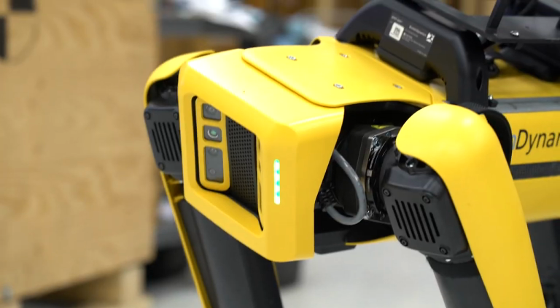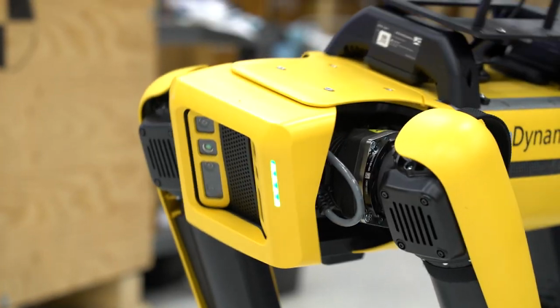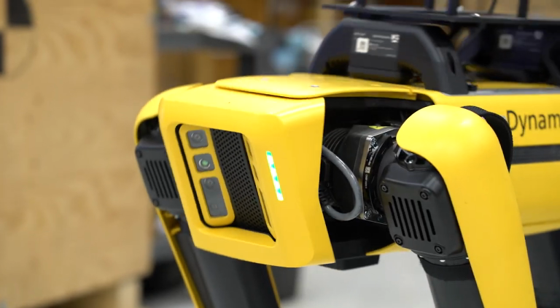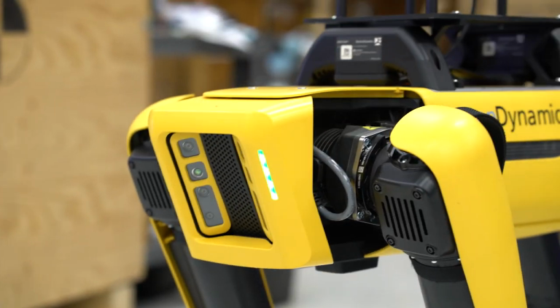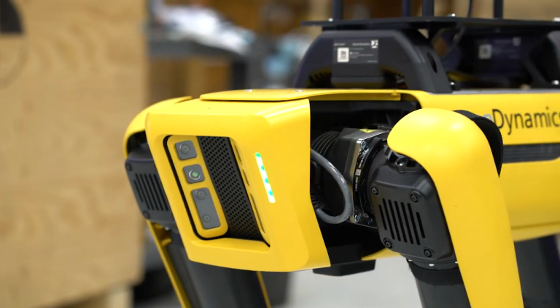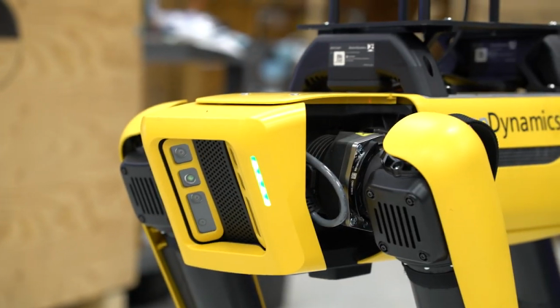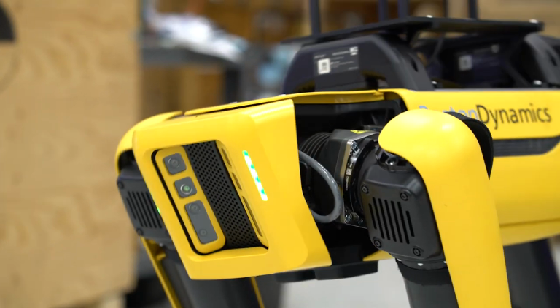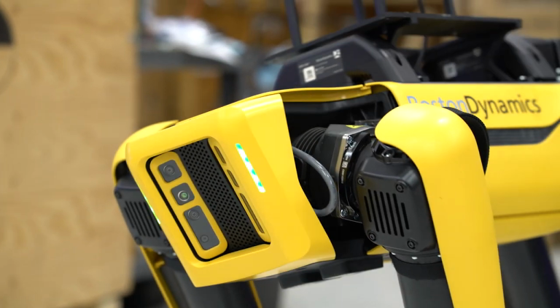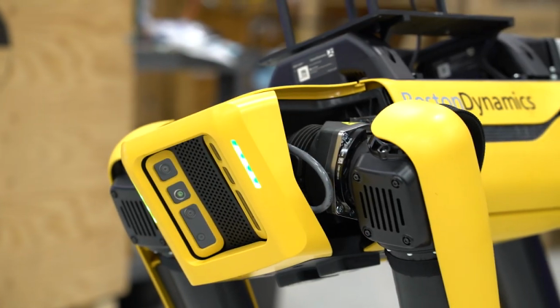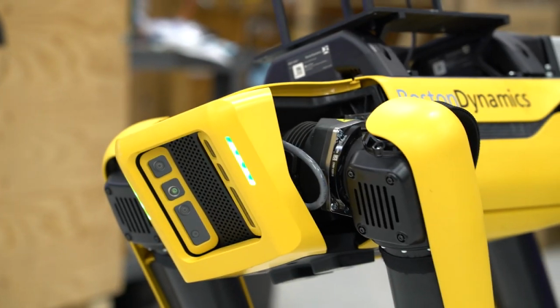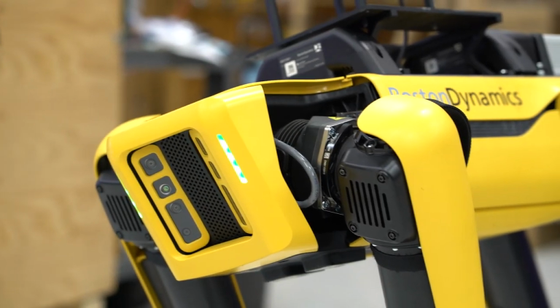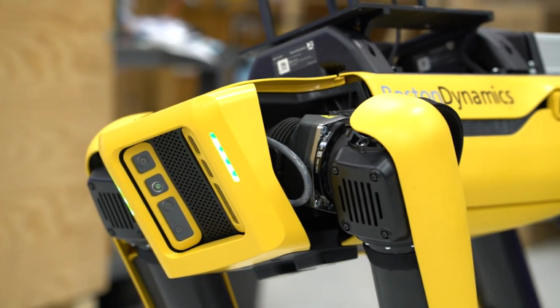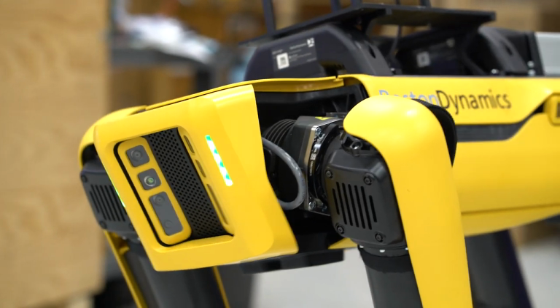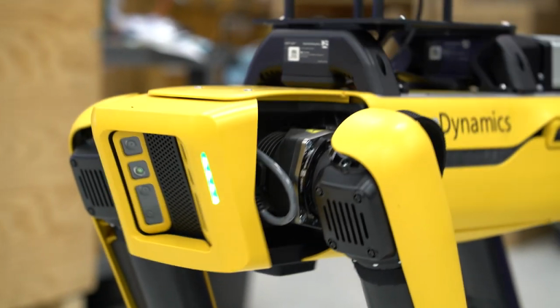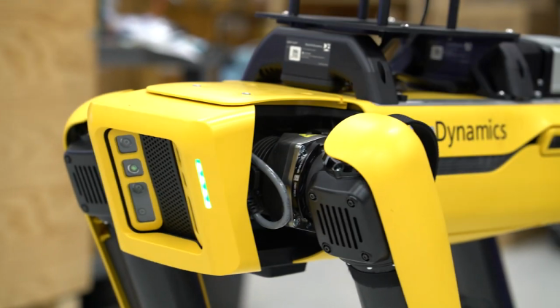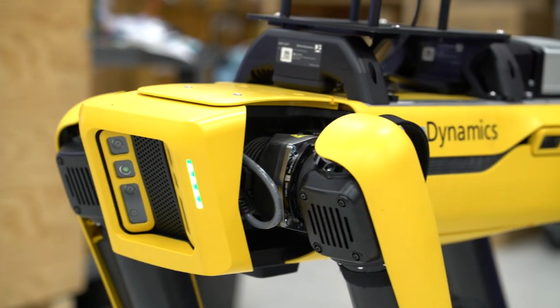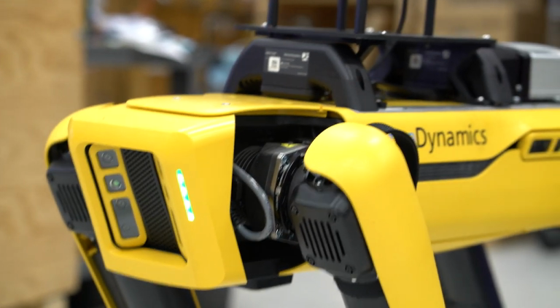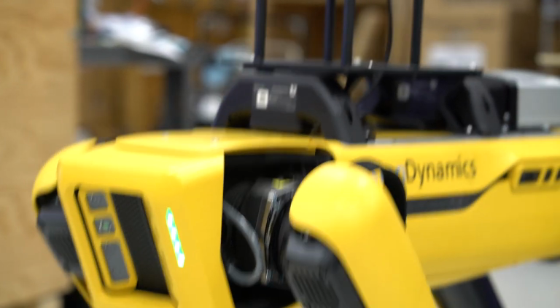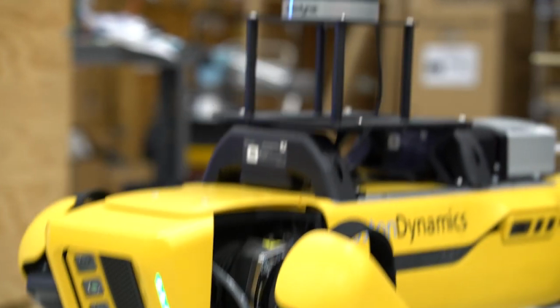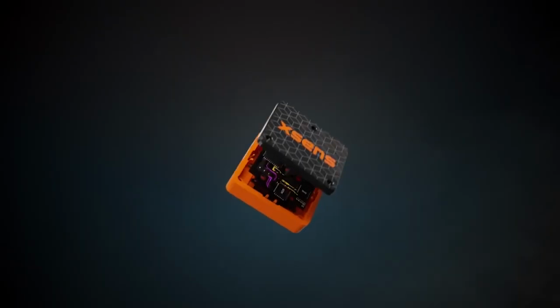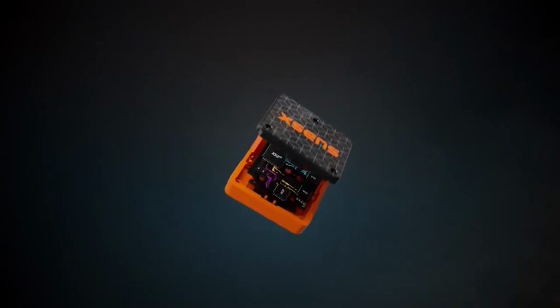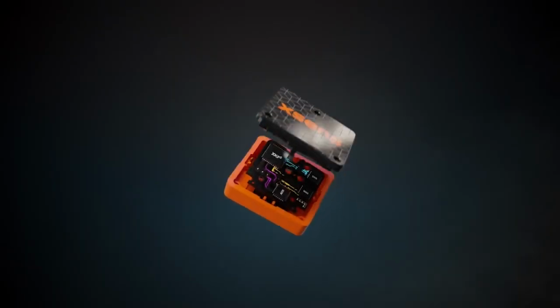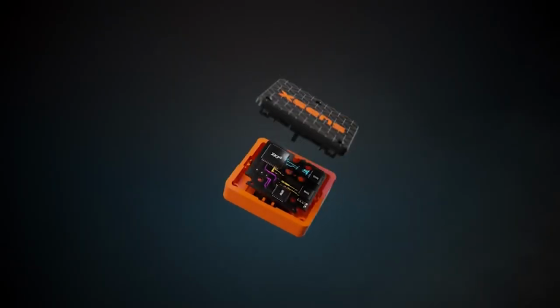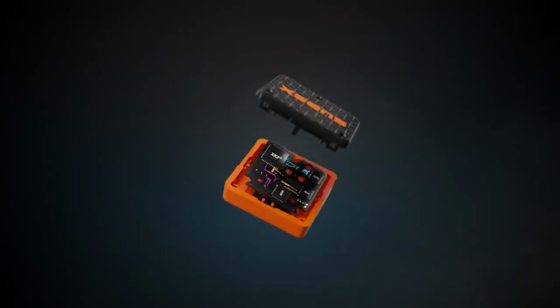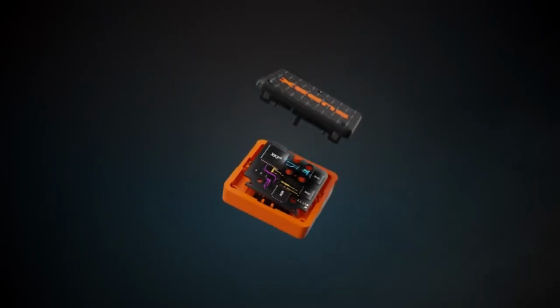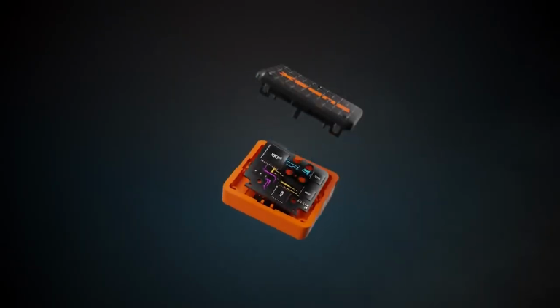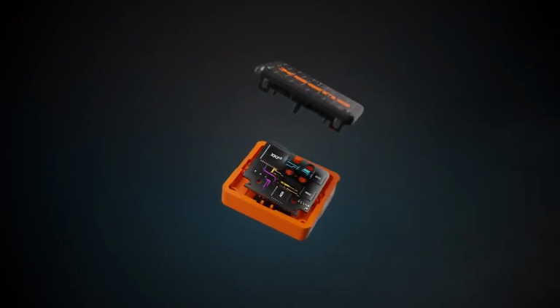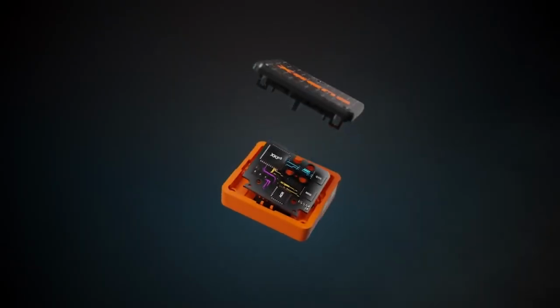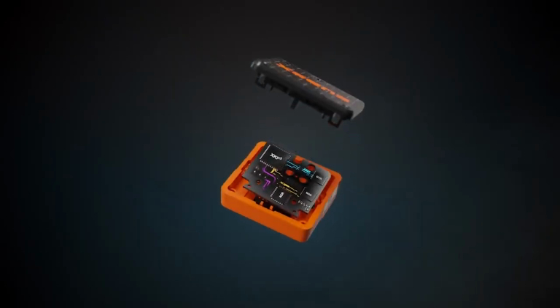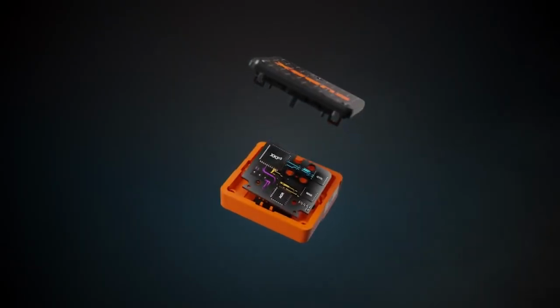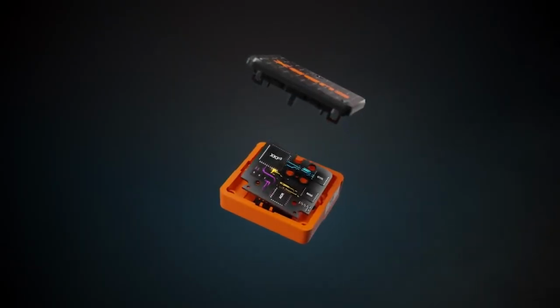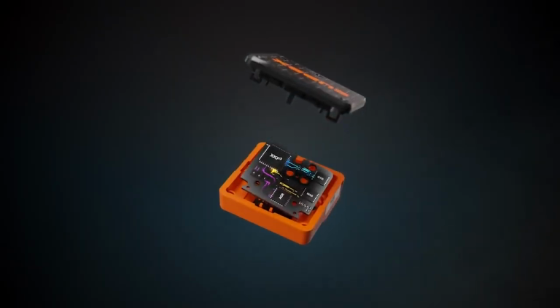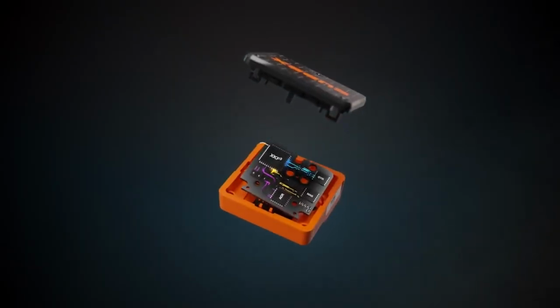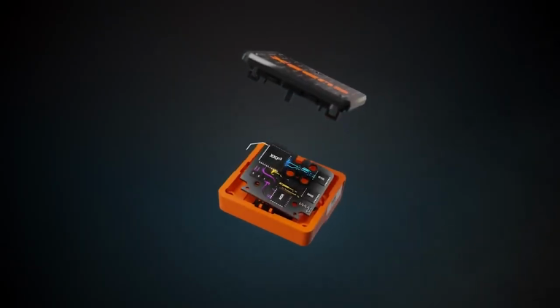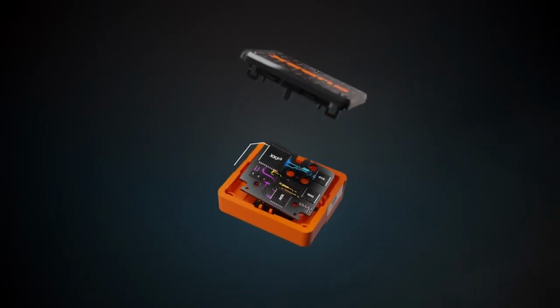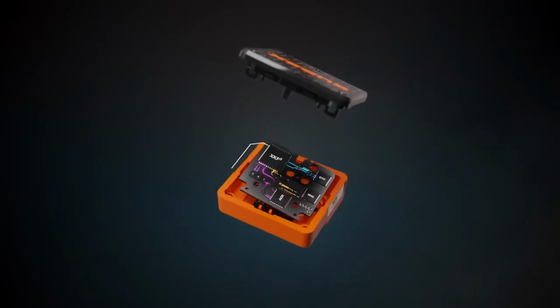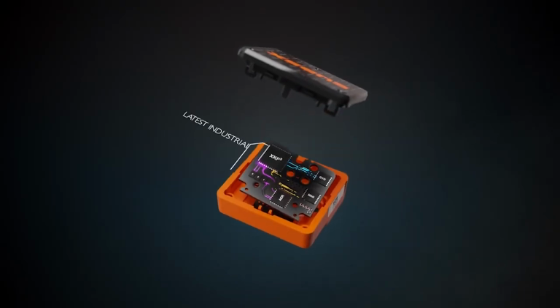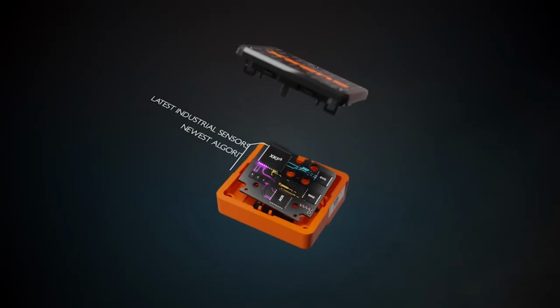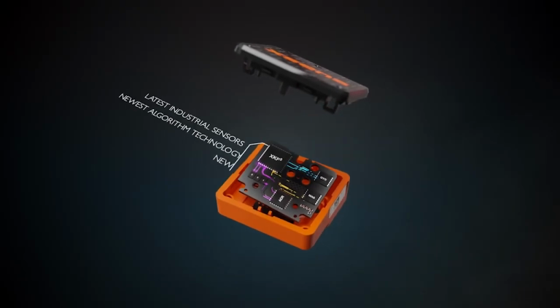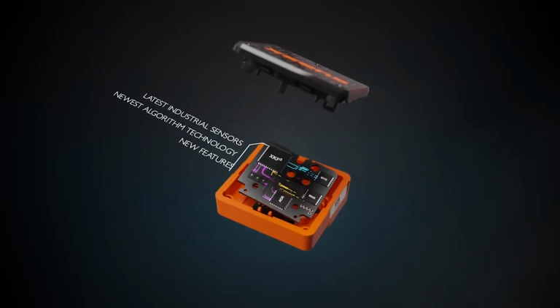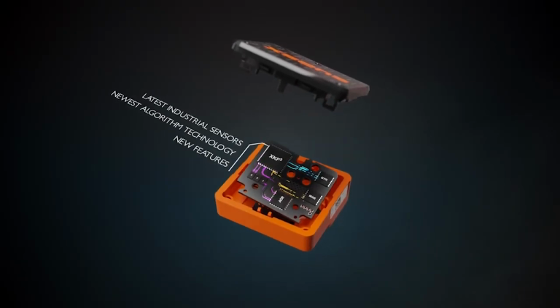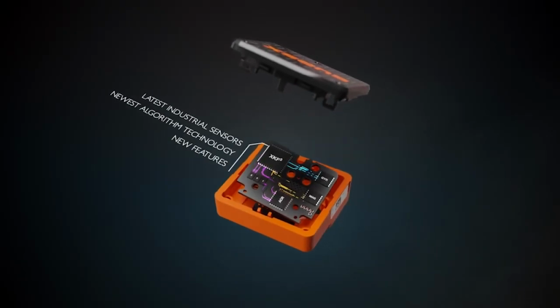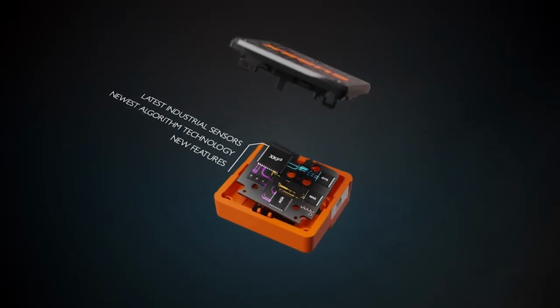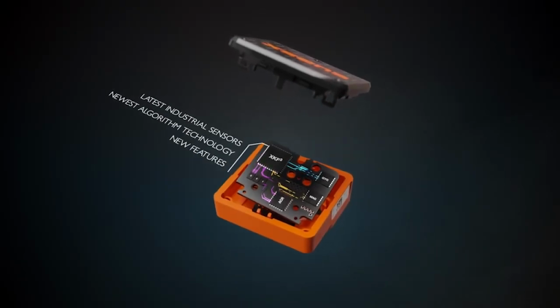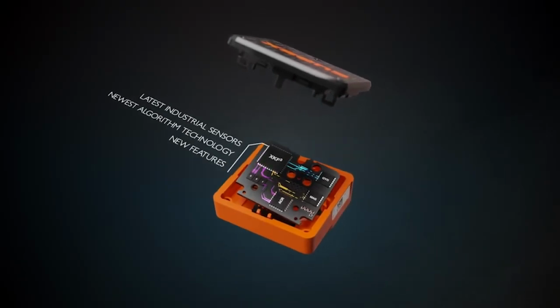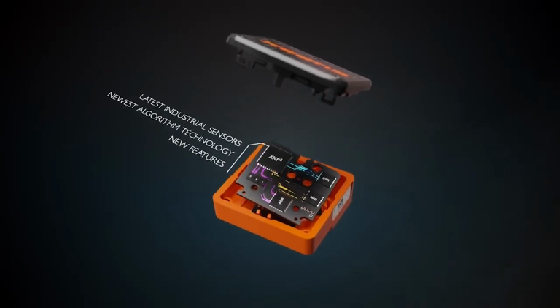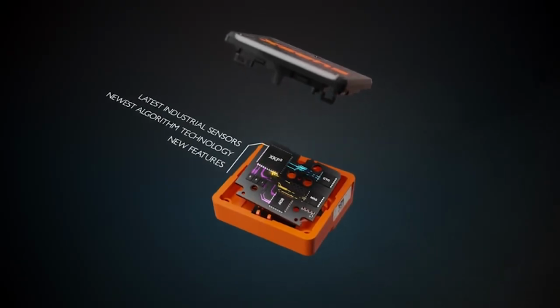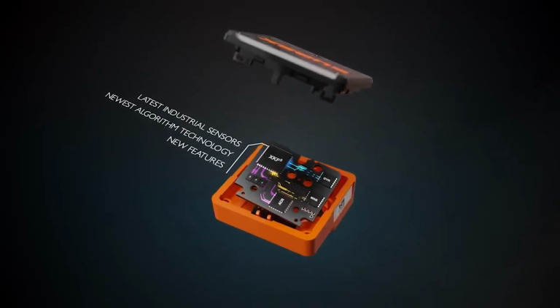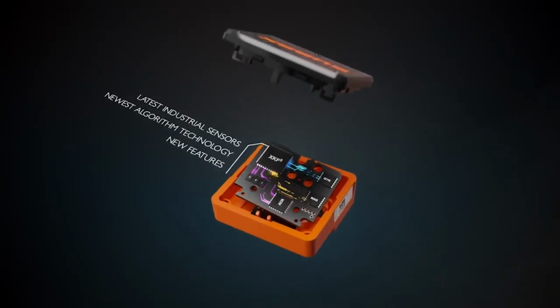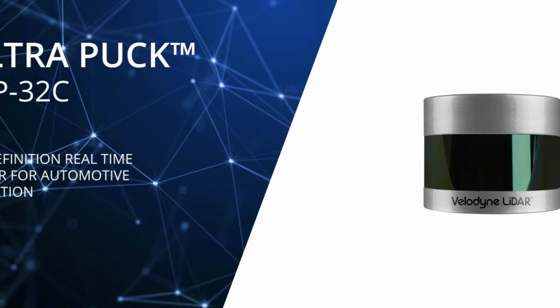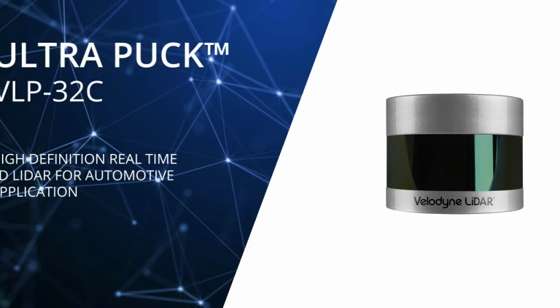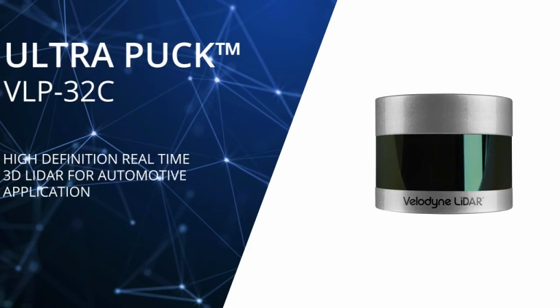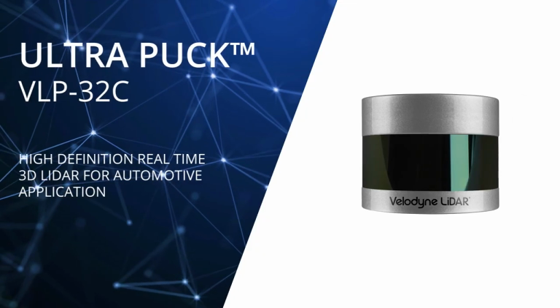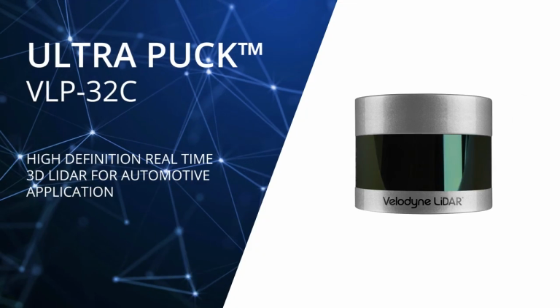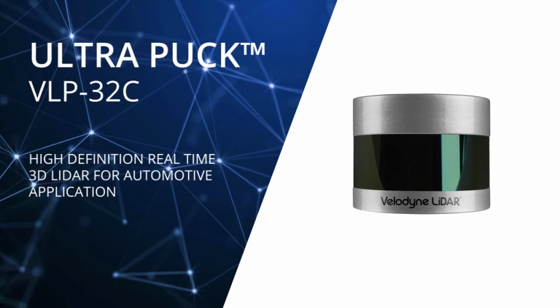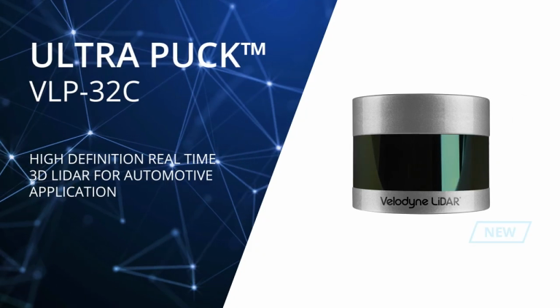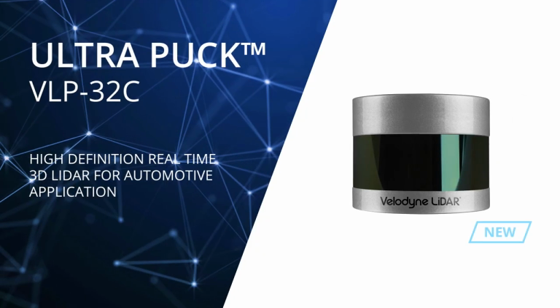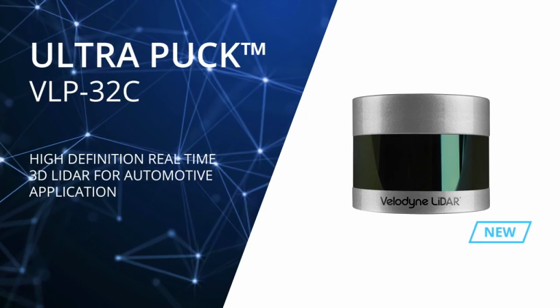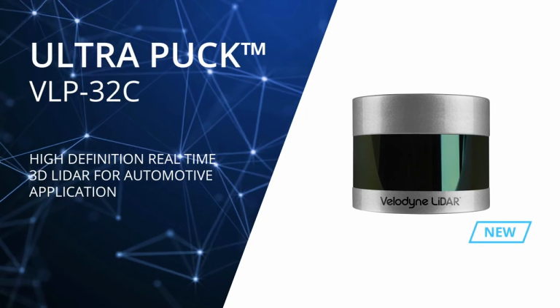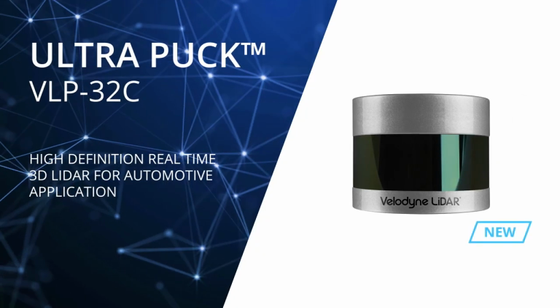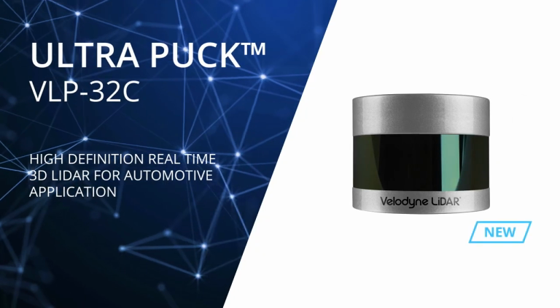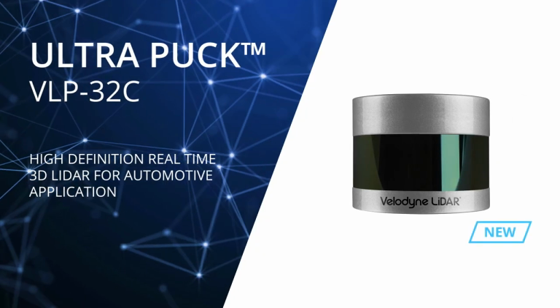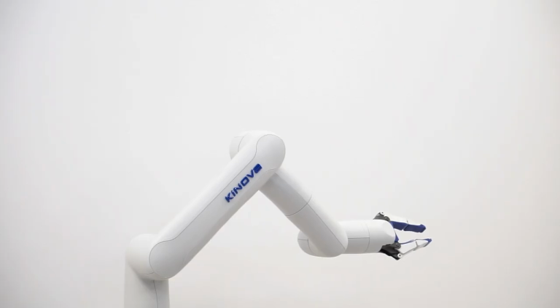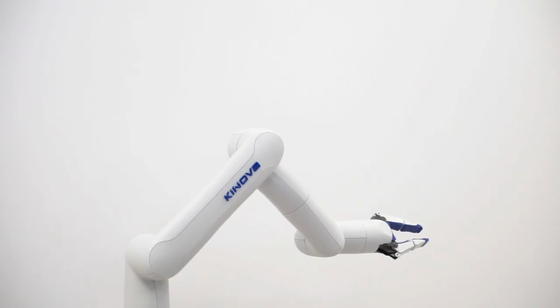While Spot comes with onboard vision sensing, you could also integrate IMUs, additional cameras, radar, lidar, and even manipulators.